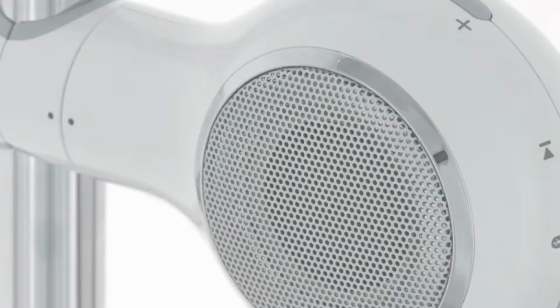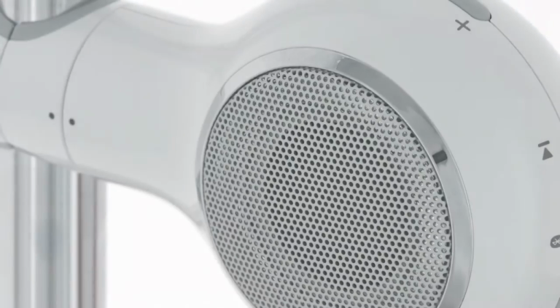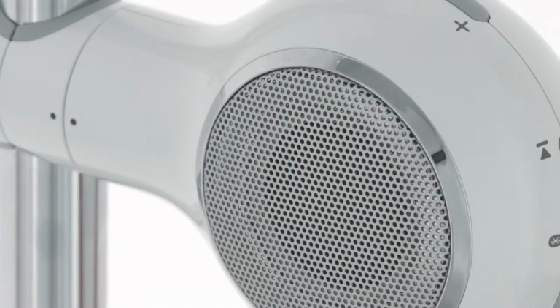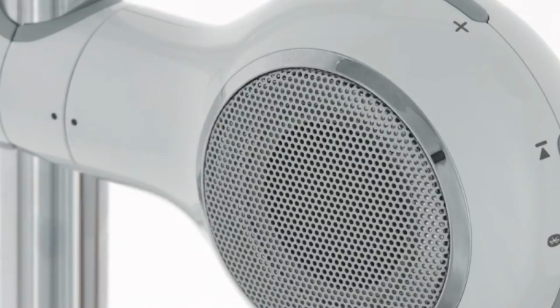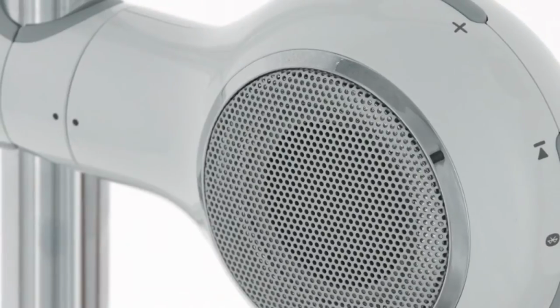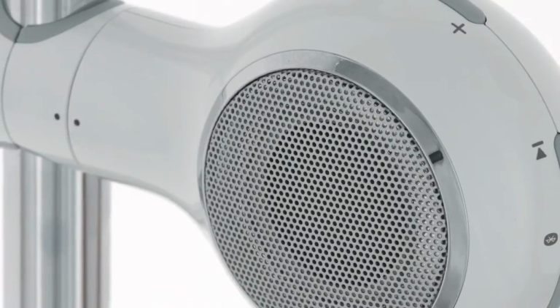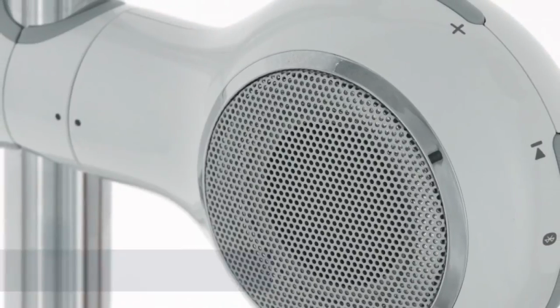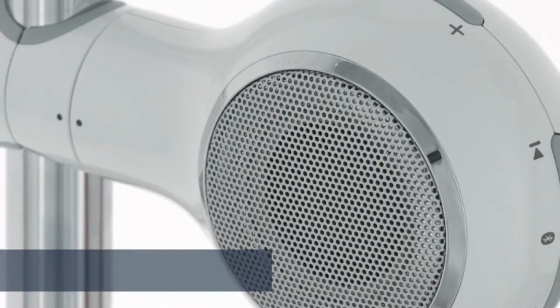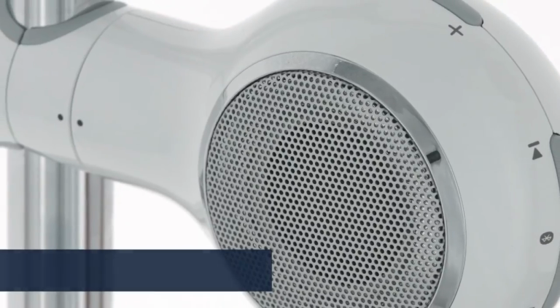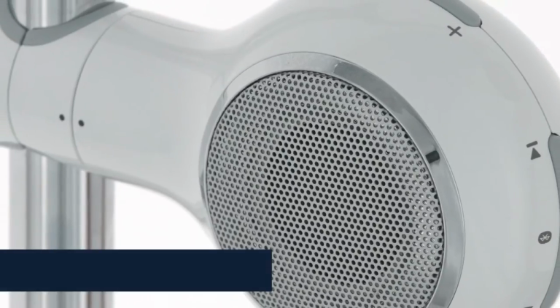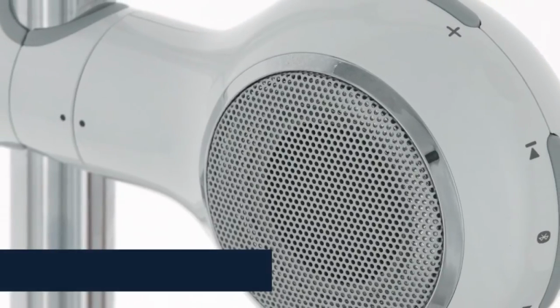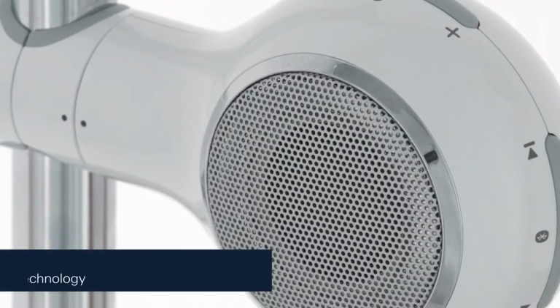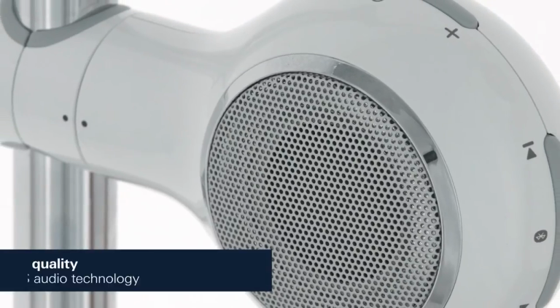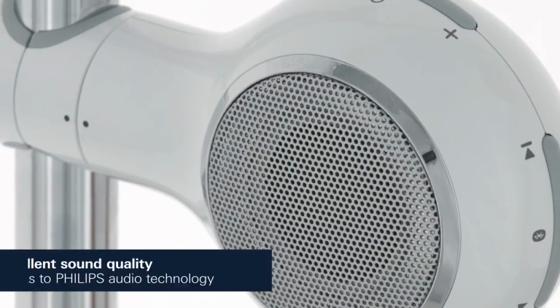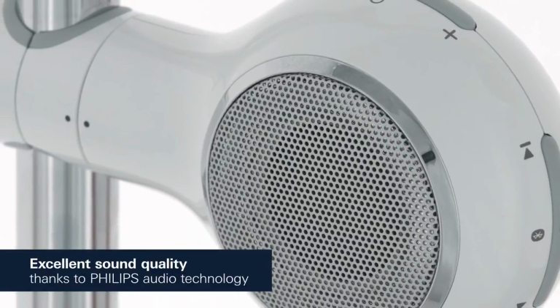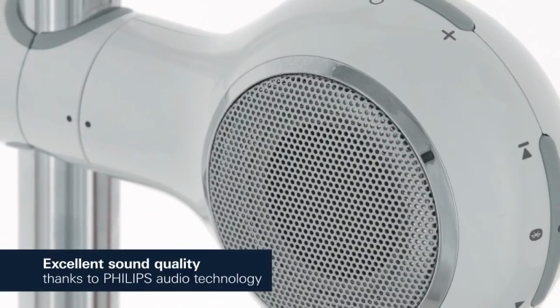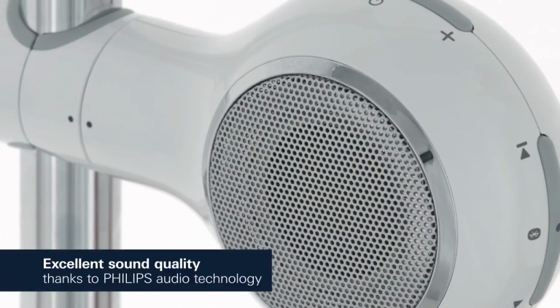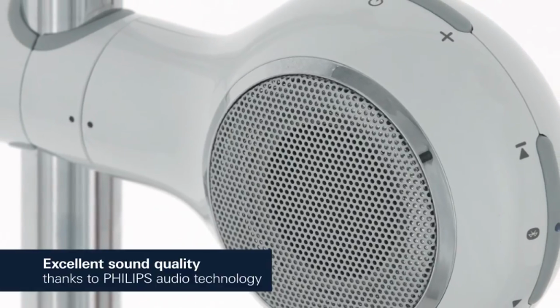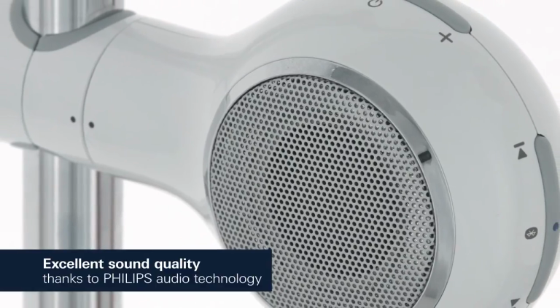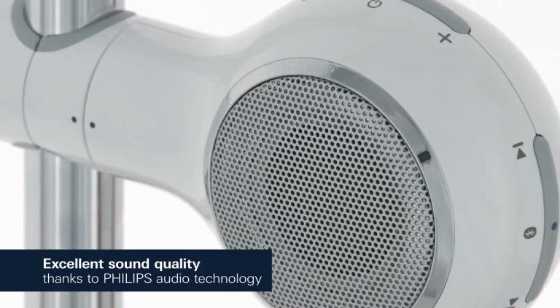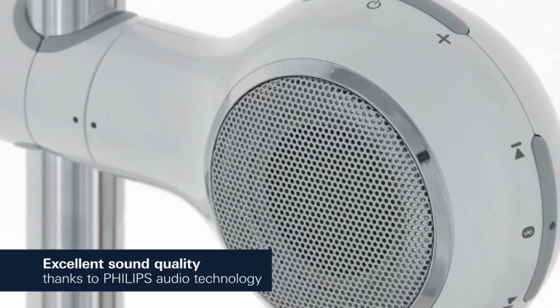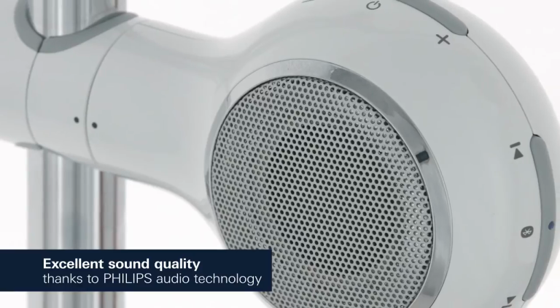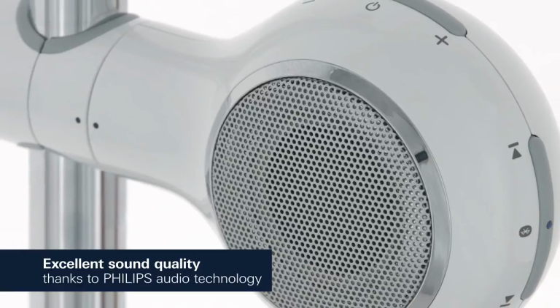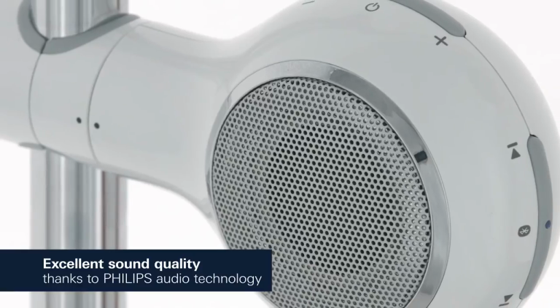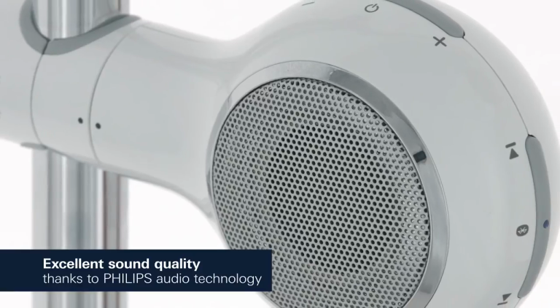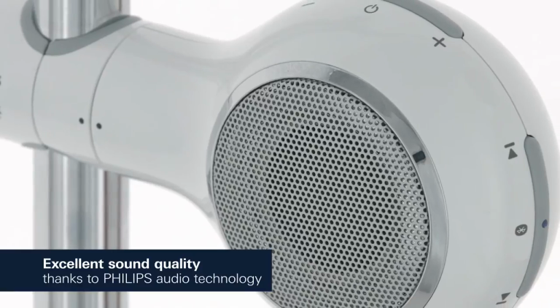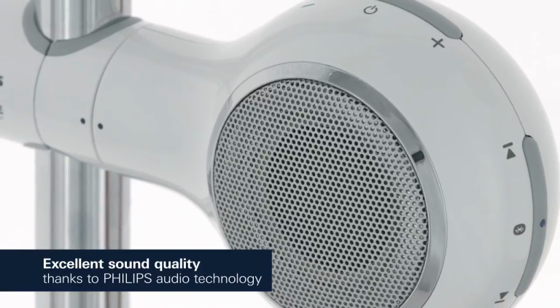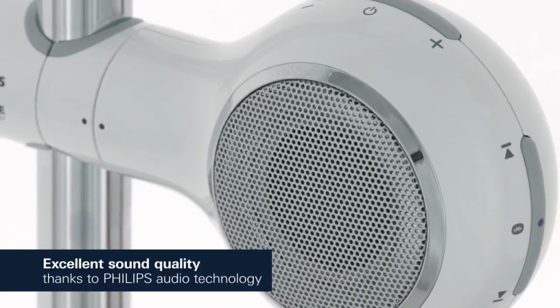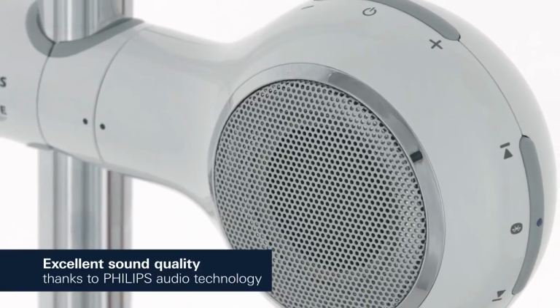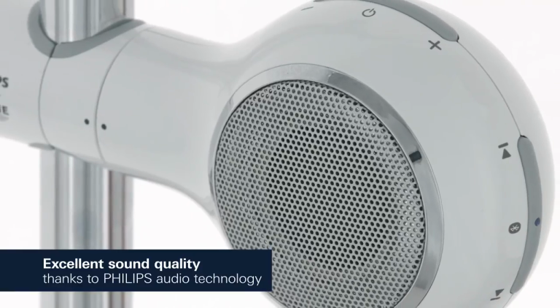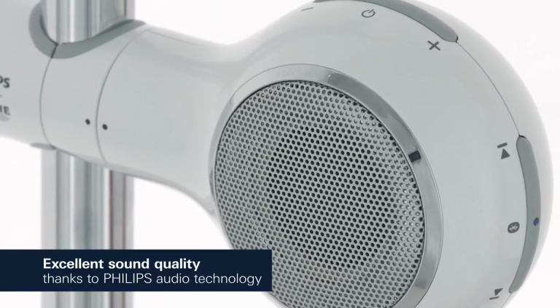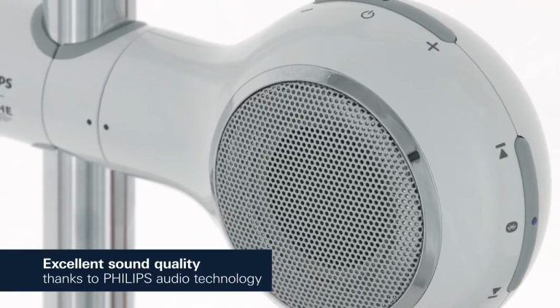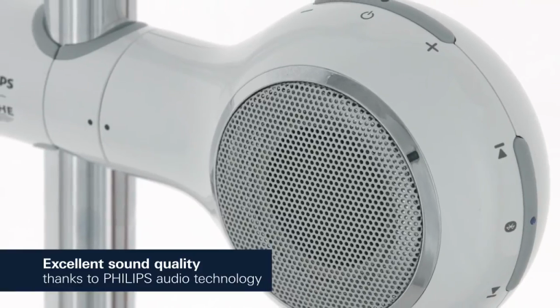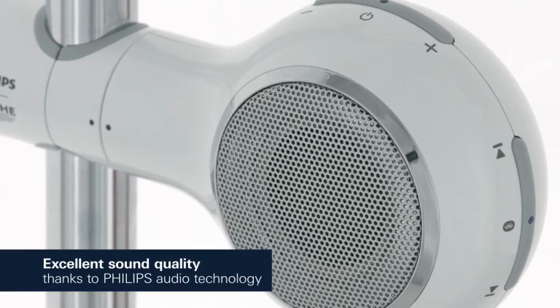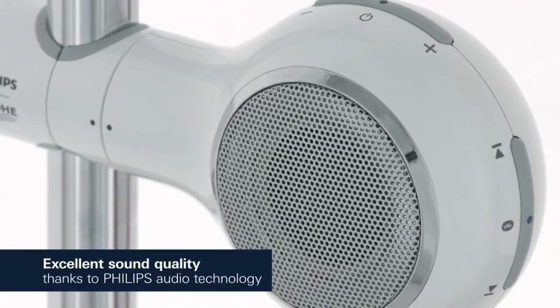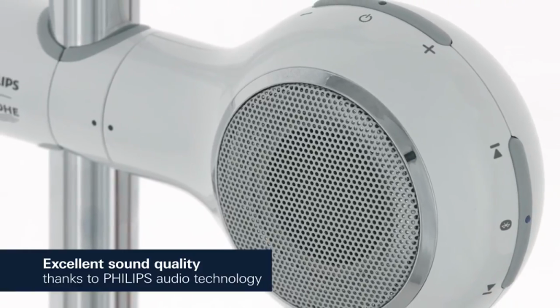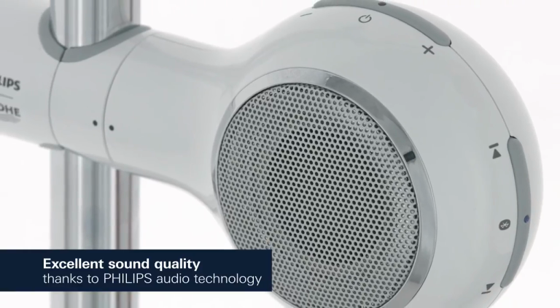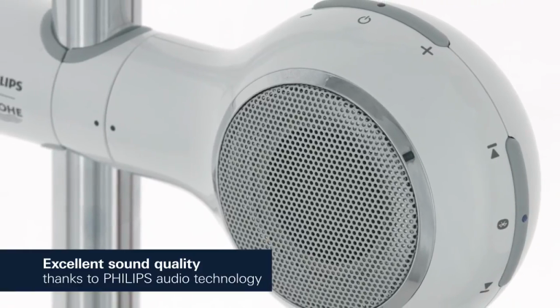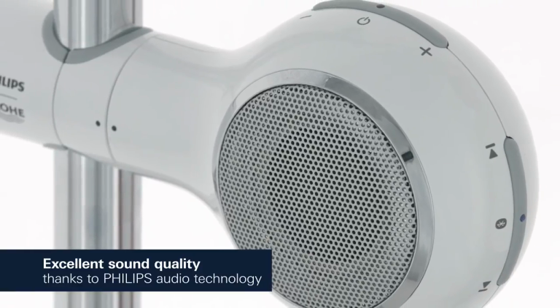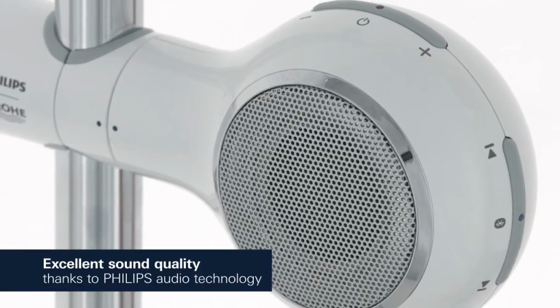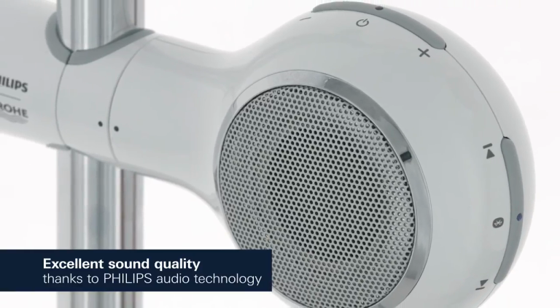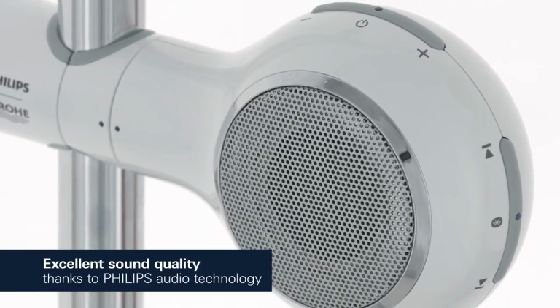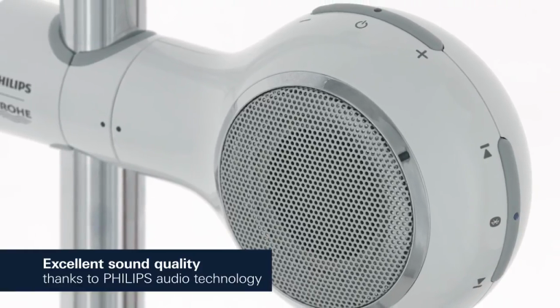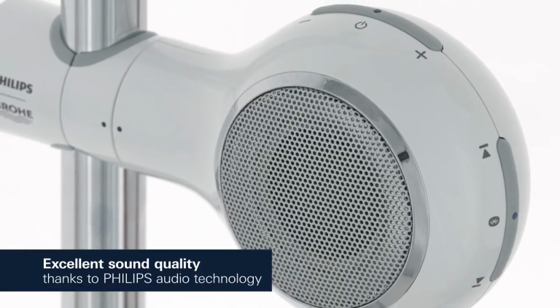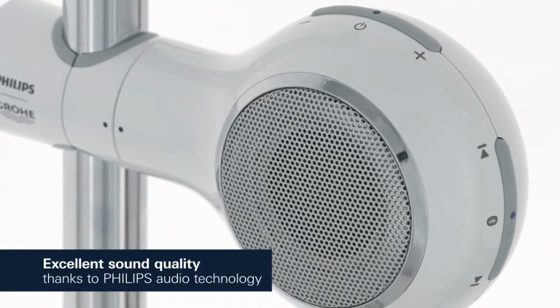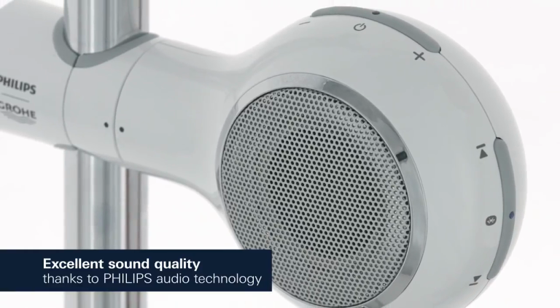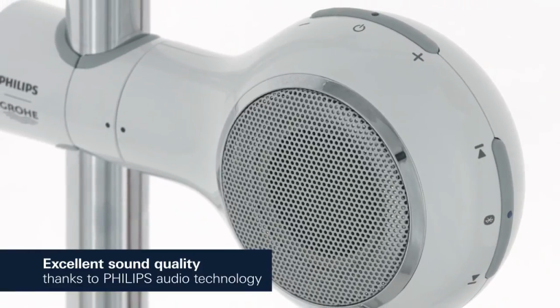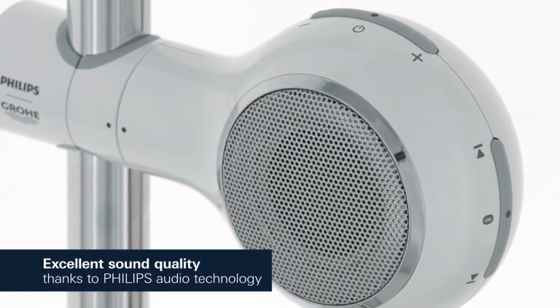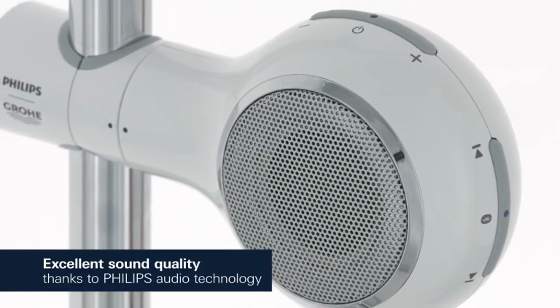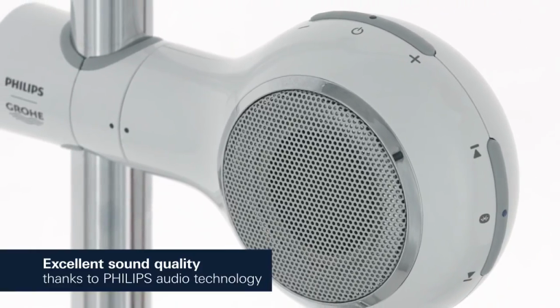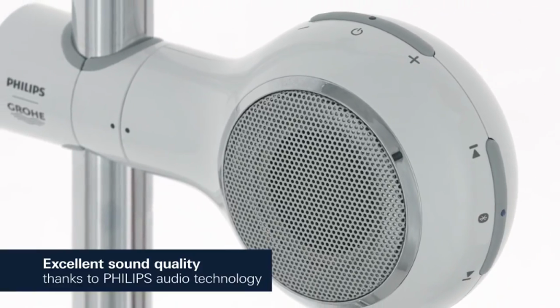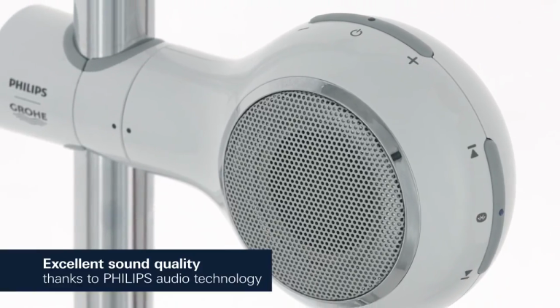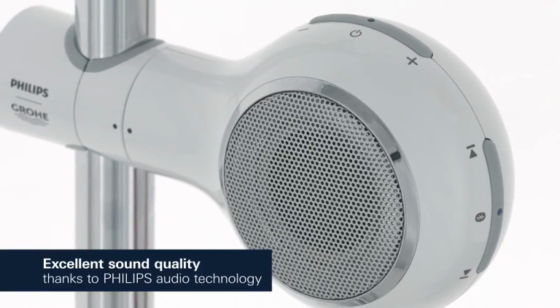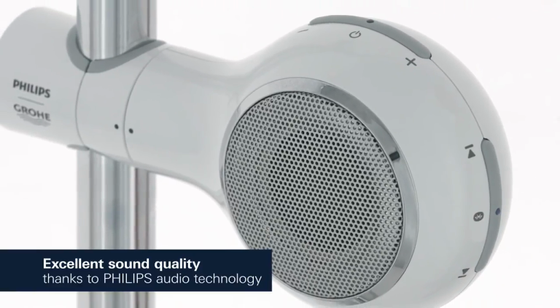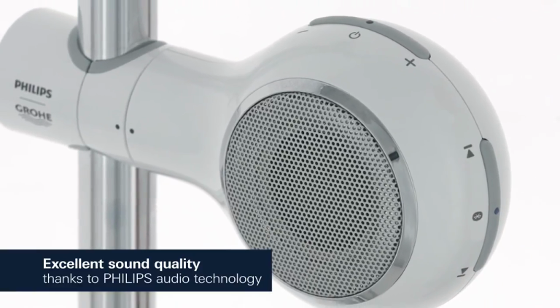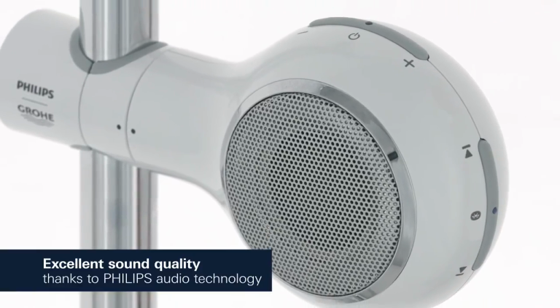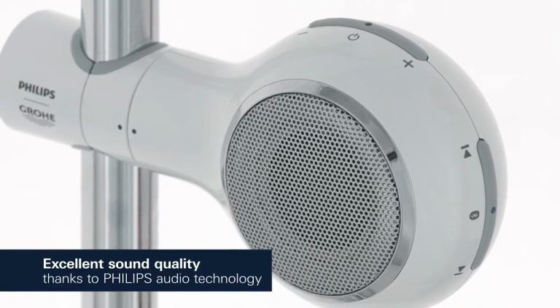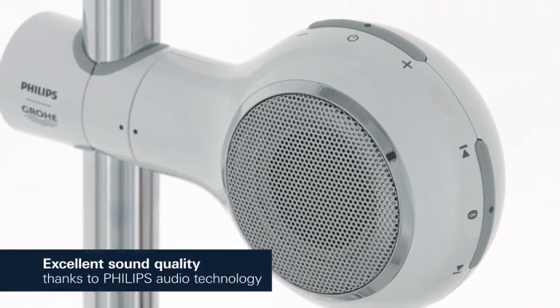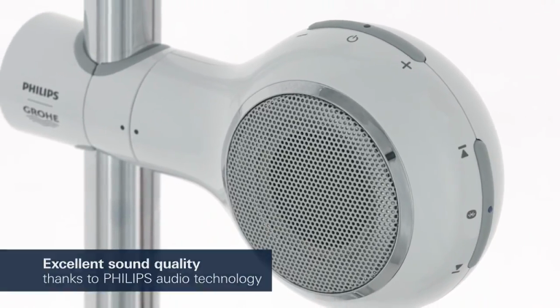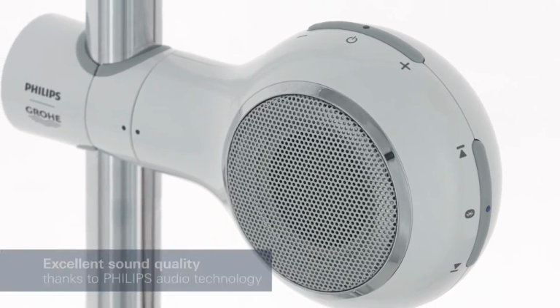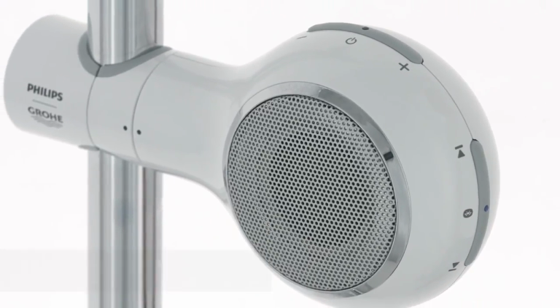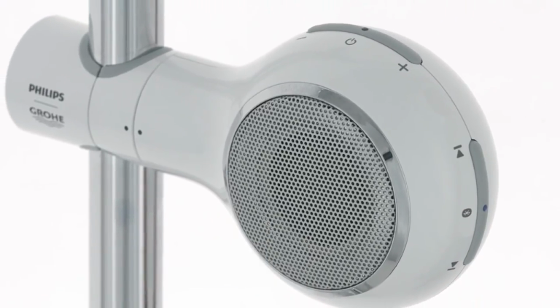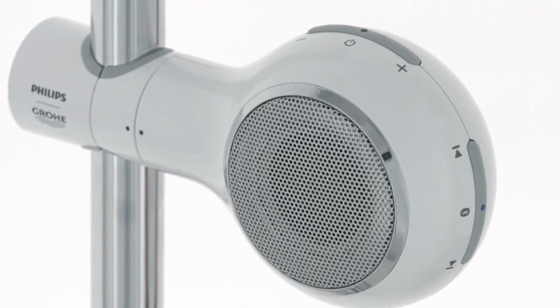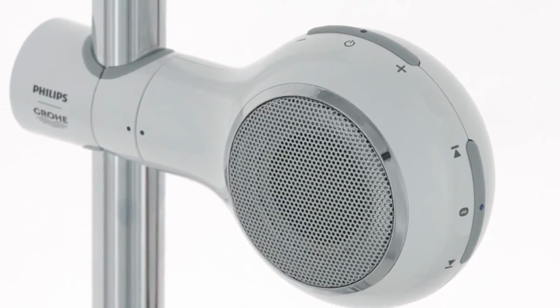Philips Groa AquaTunes will immerse you in a sound that is crystal clear, balanced and powerful.